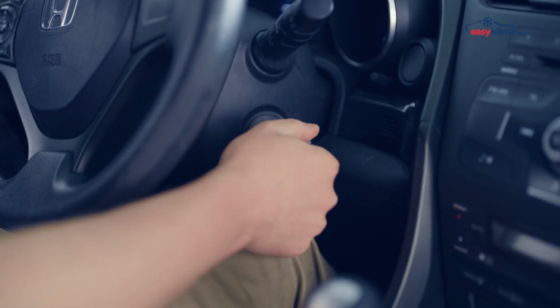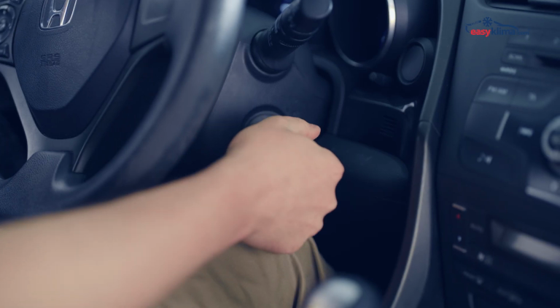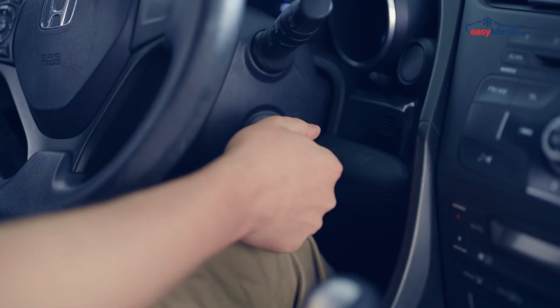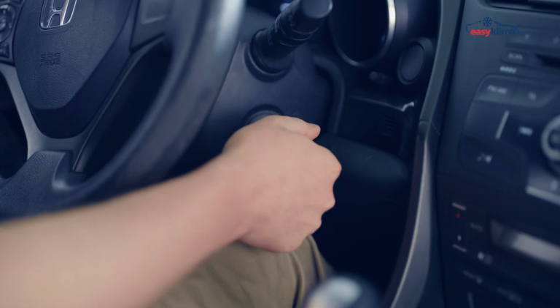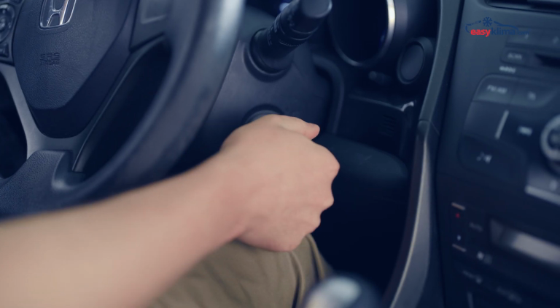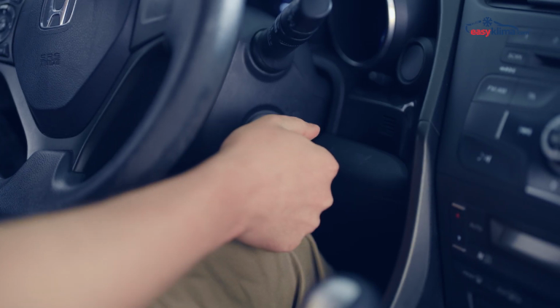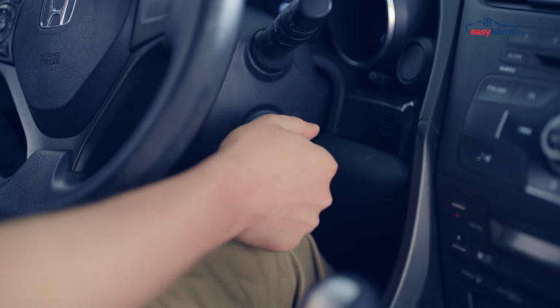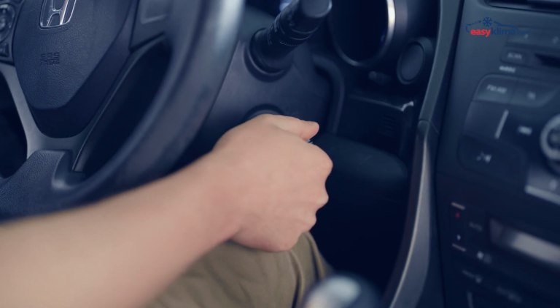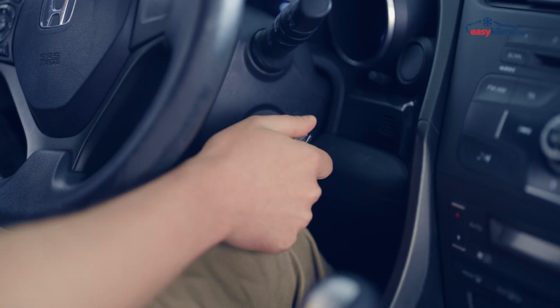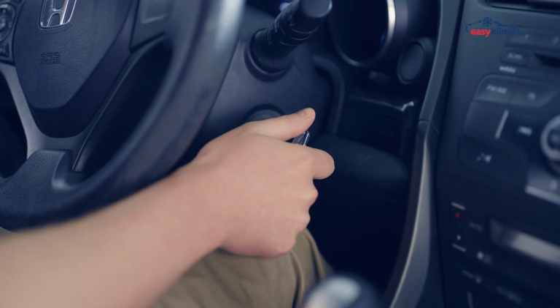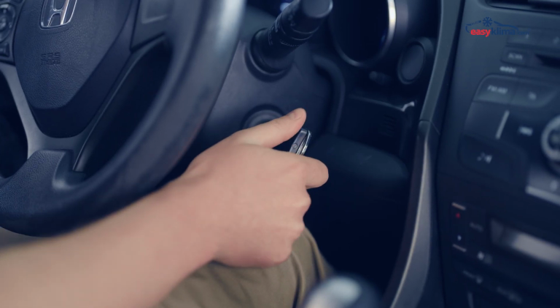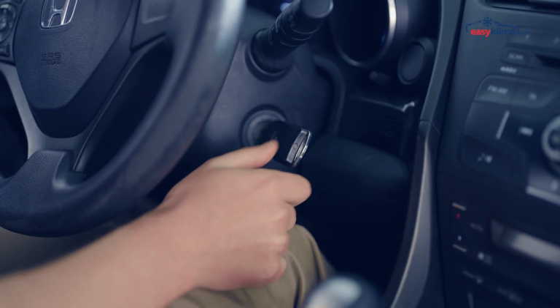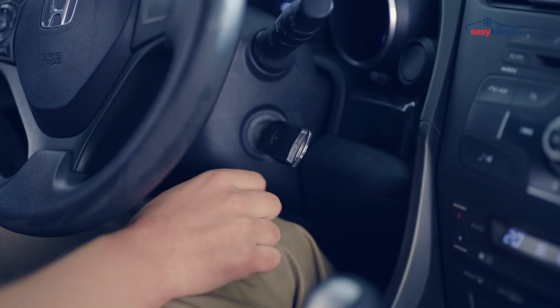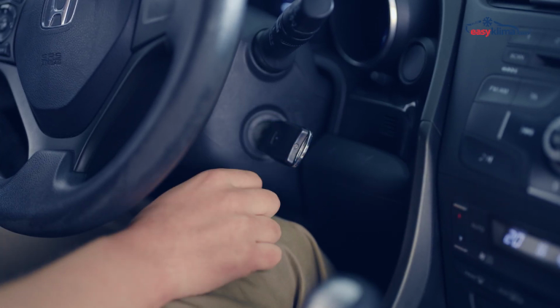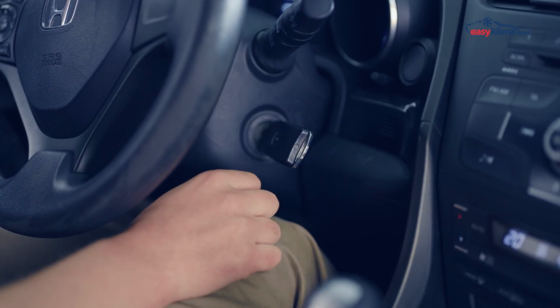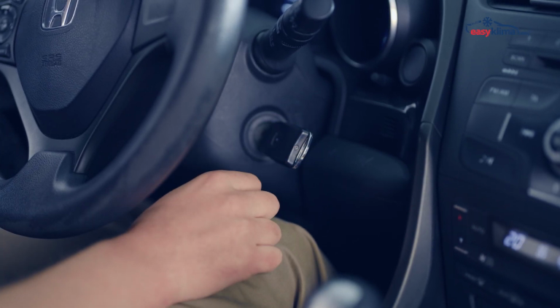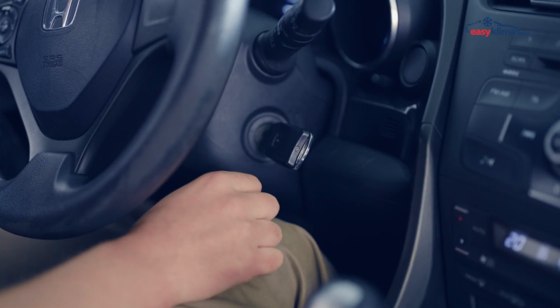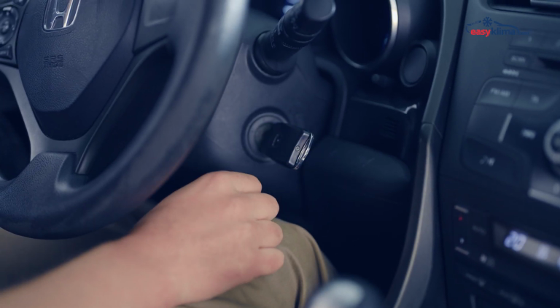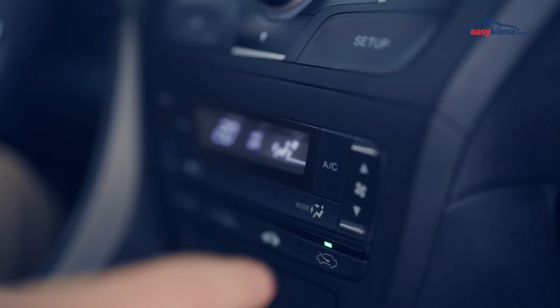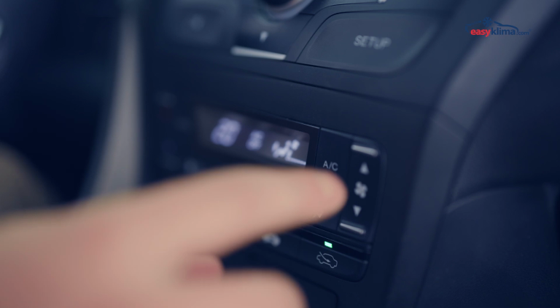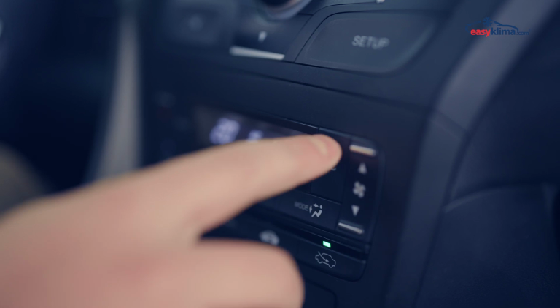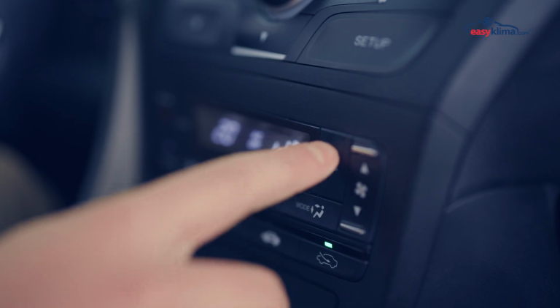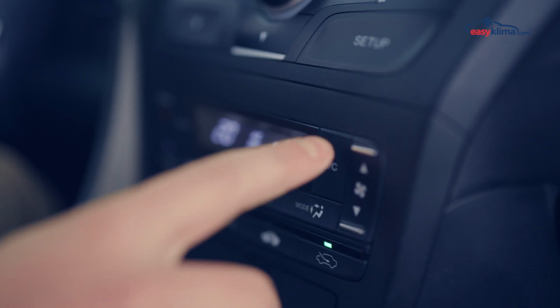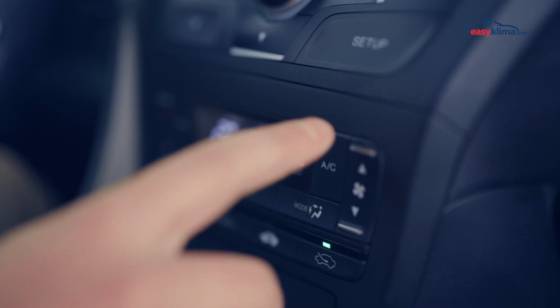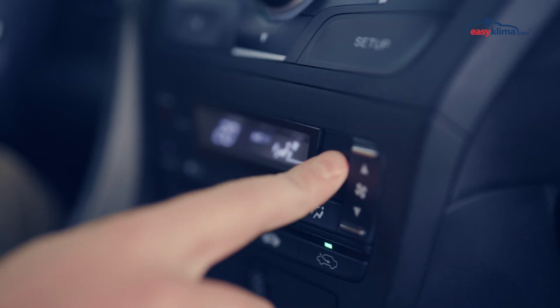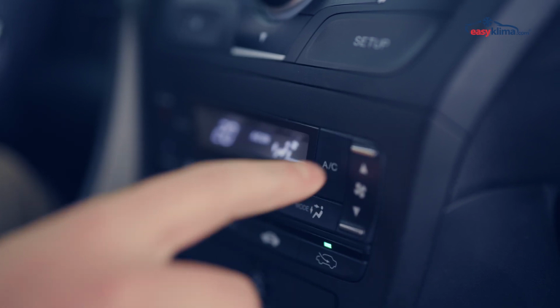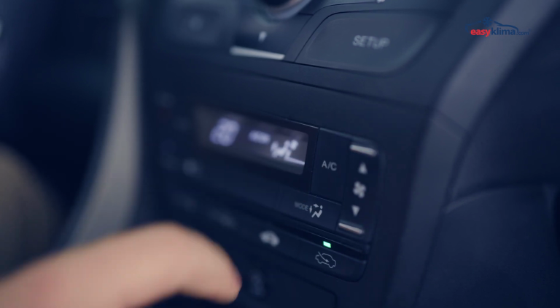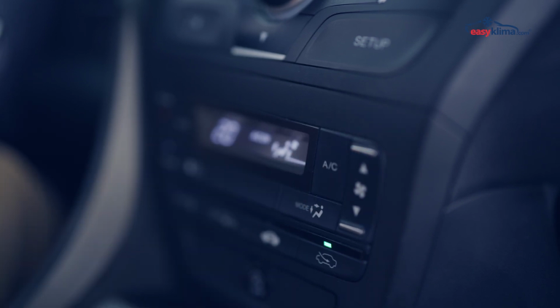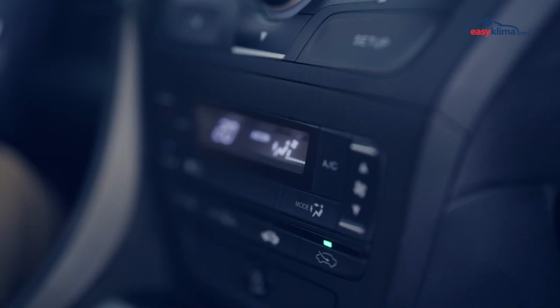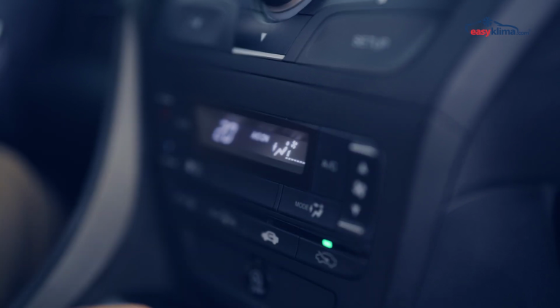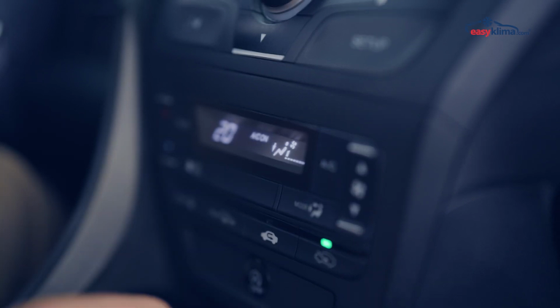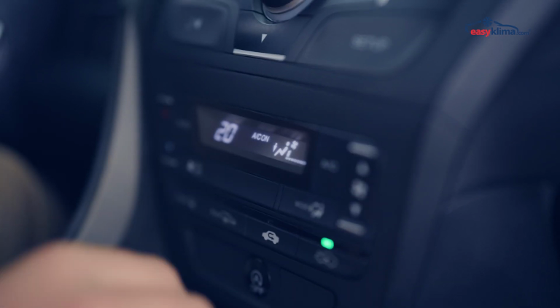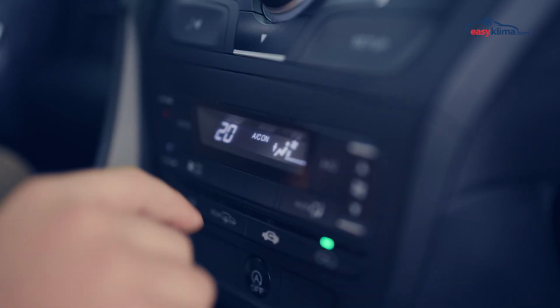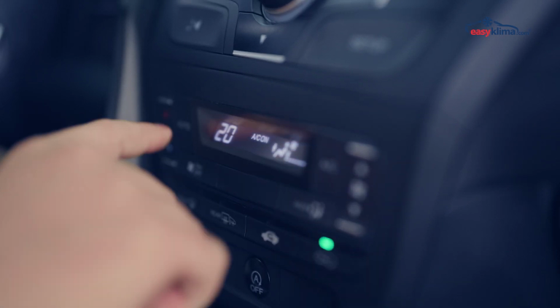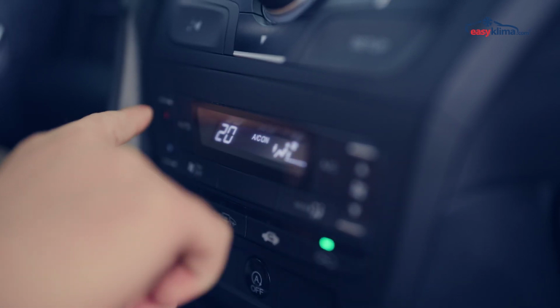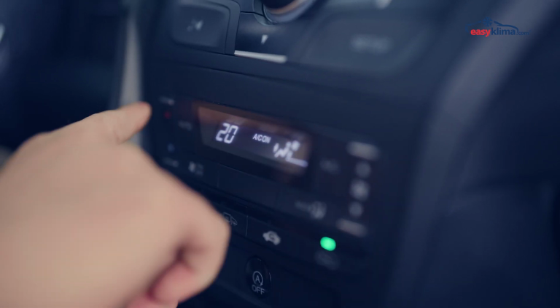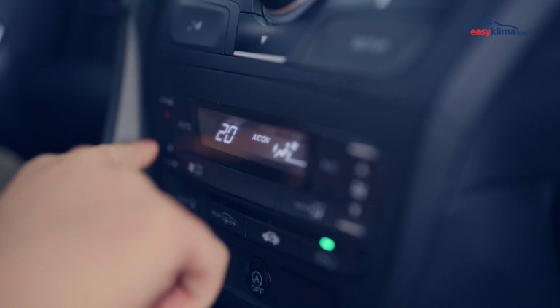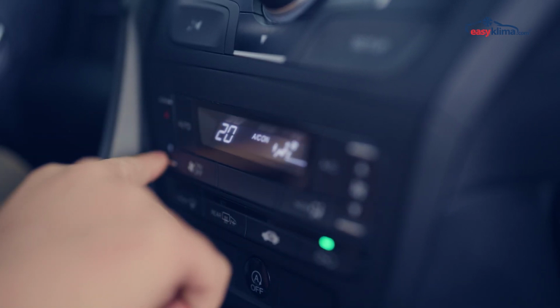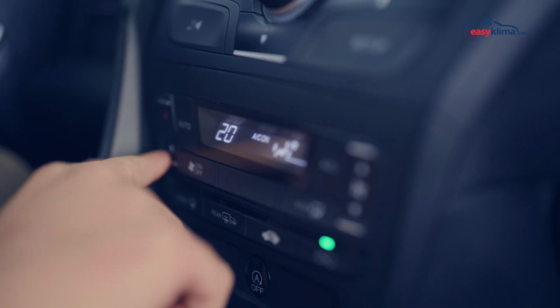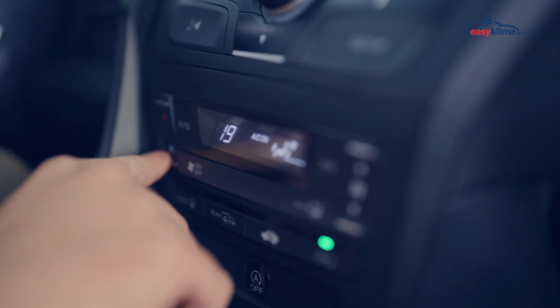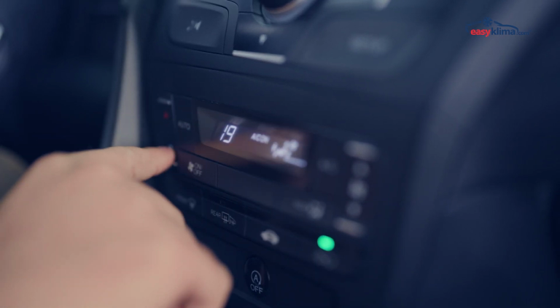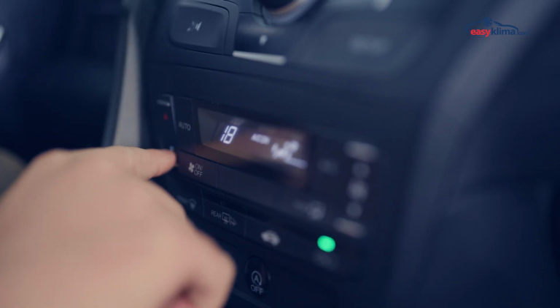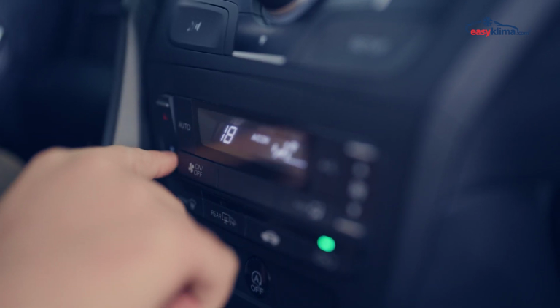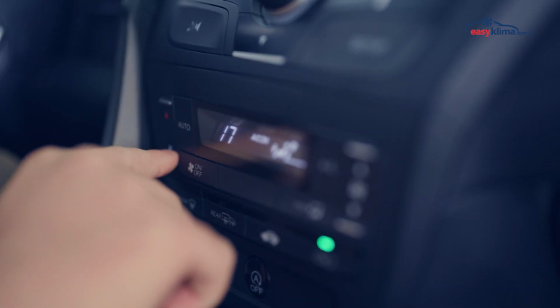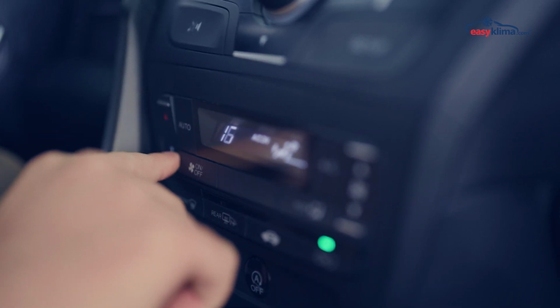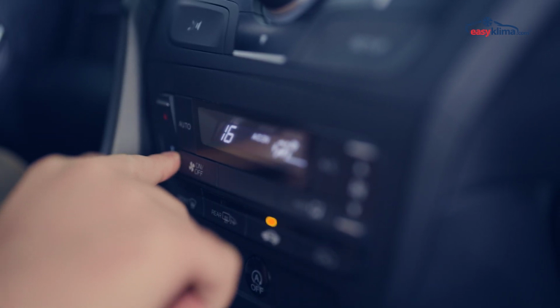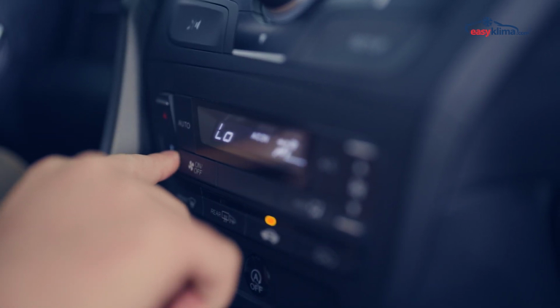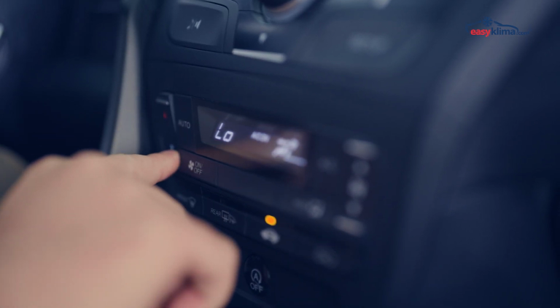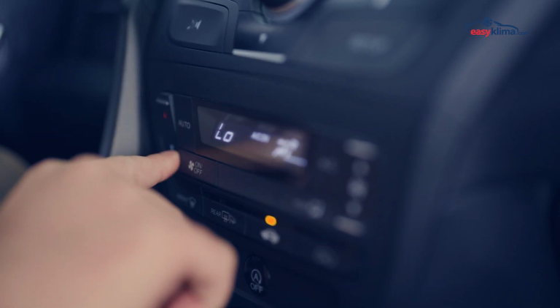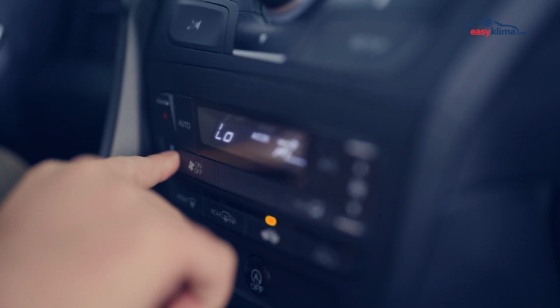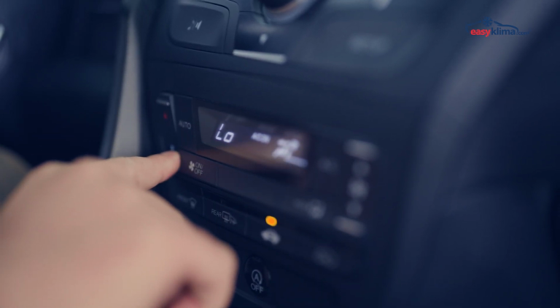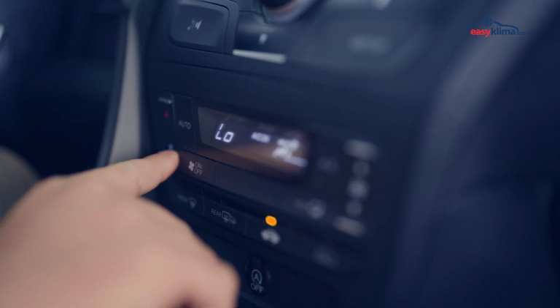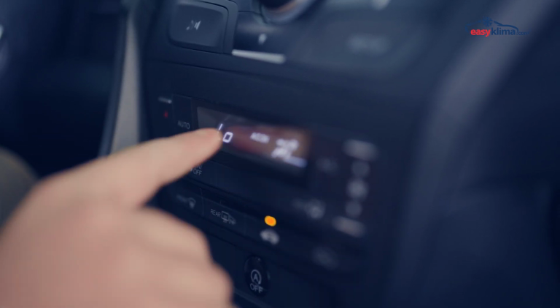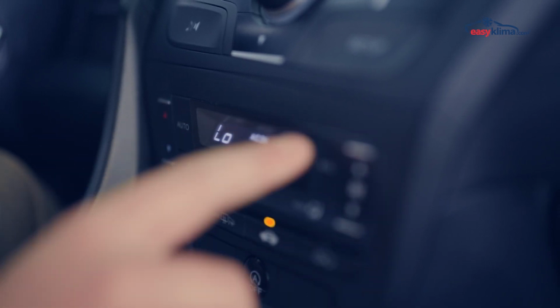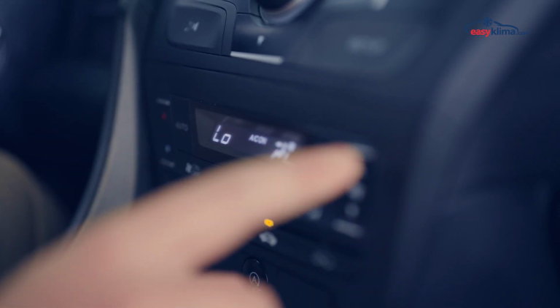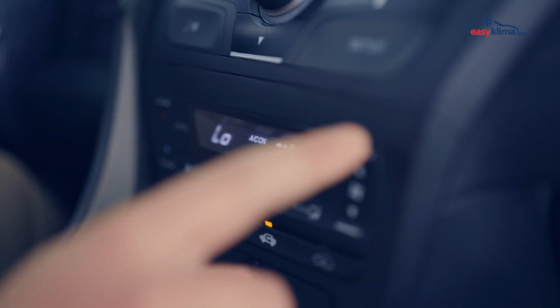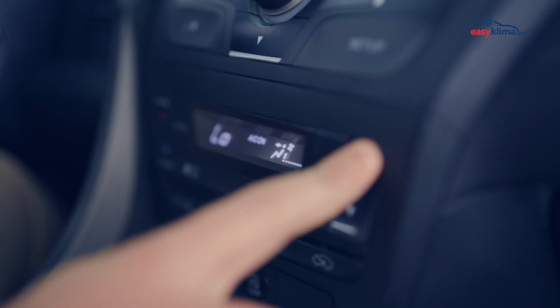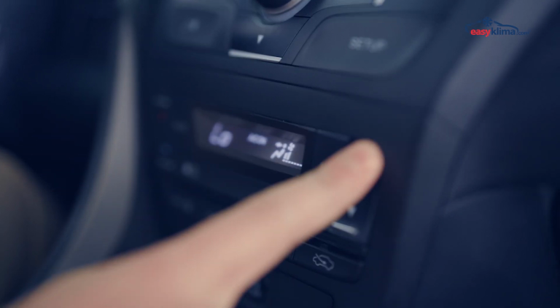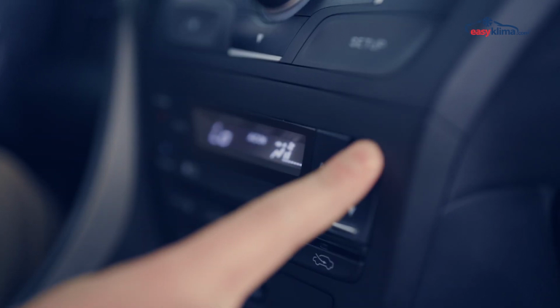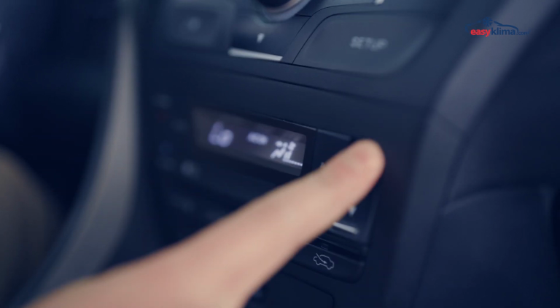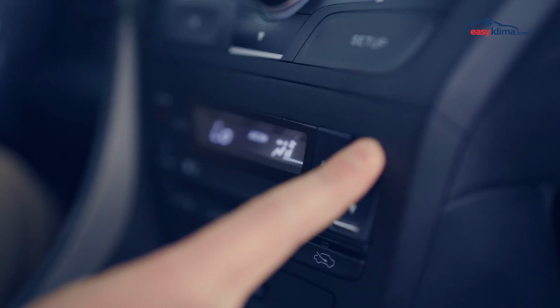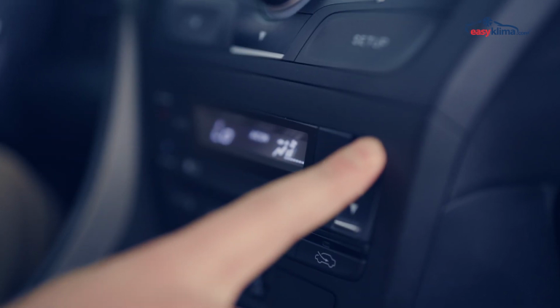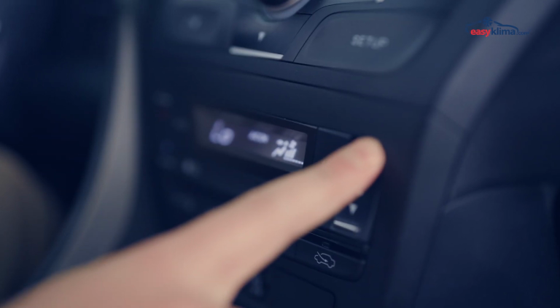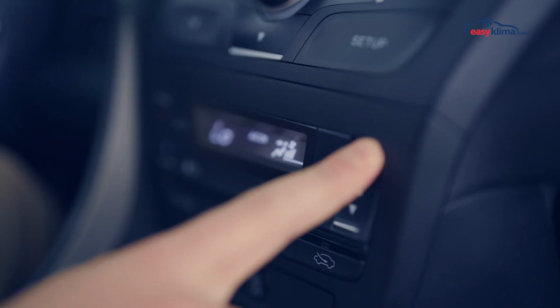Step 2: Start the car engine and turn on the AC. Make sure the AC is set to the minimum temperature and maximum airflow.